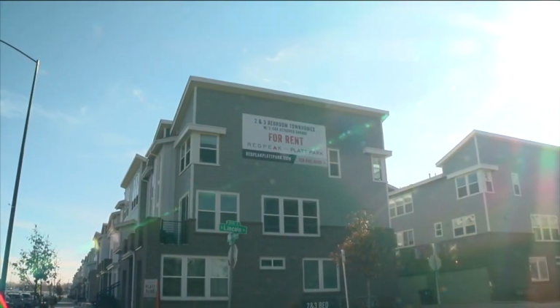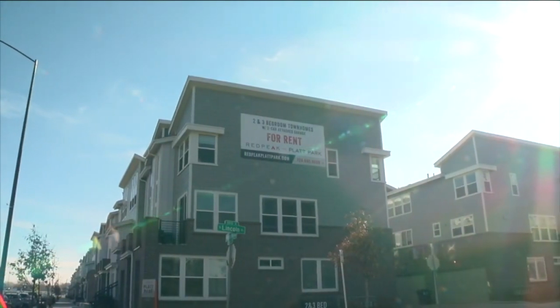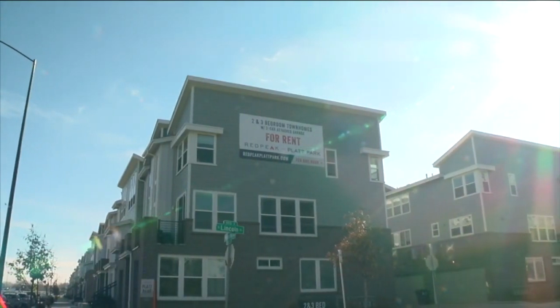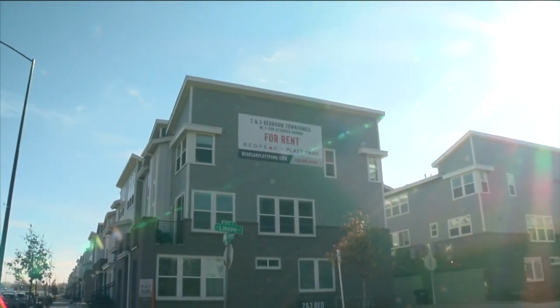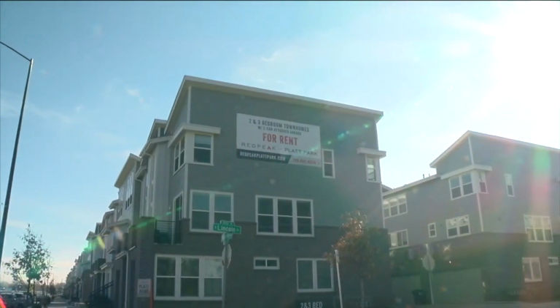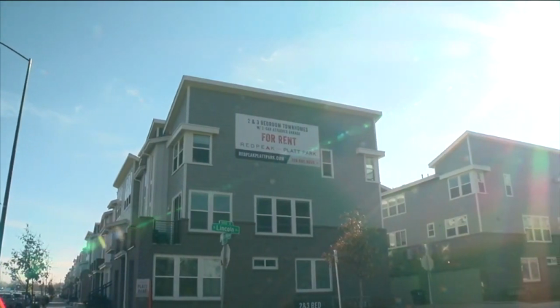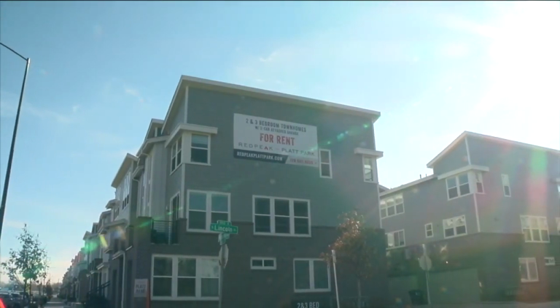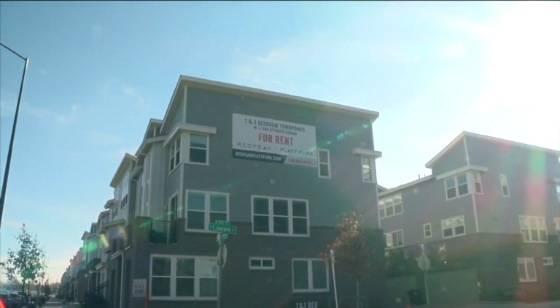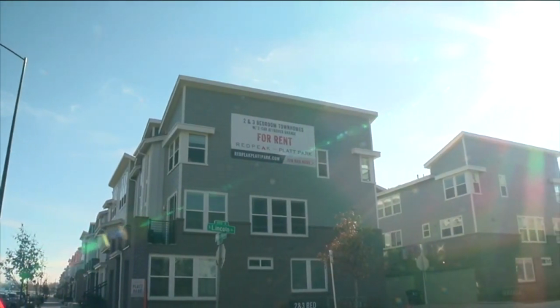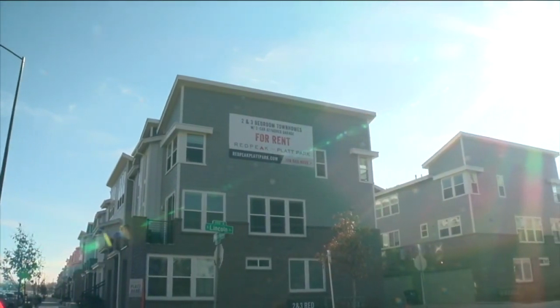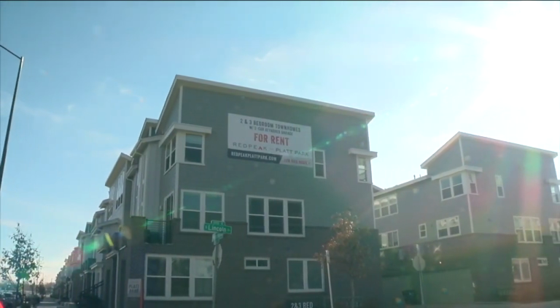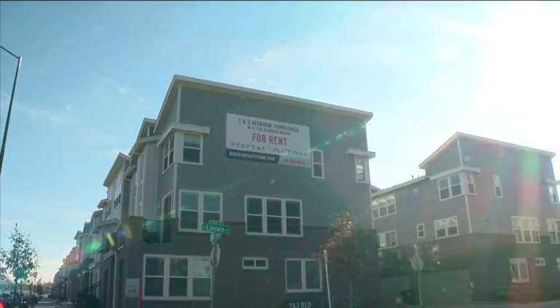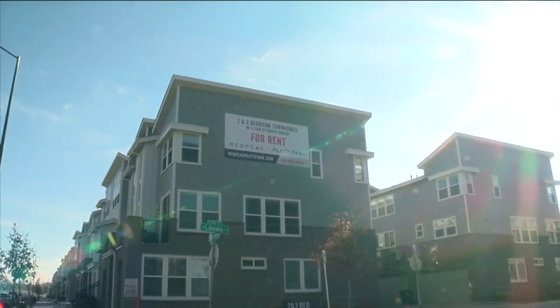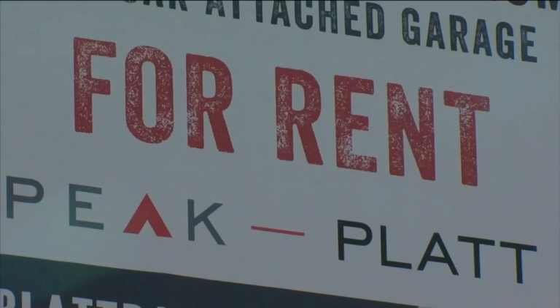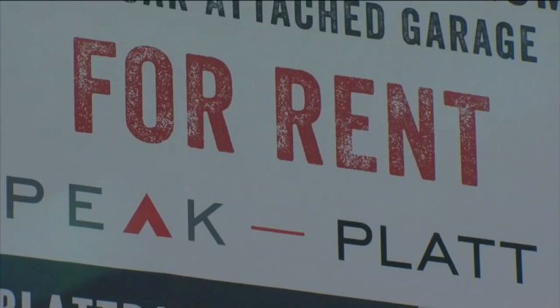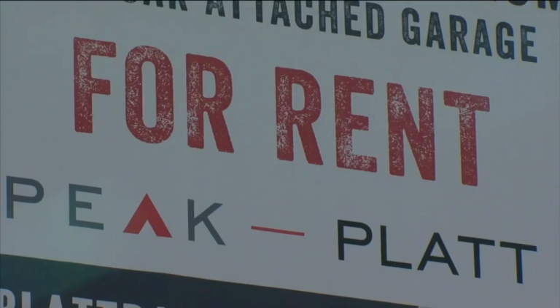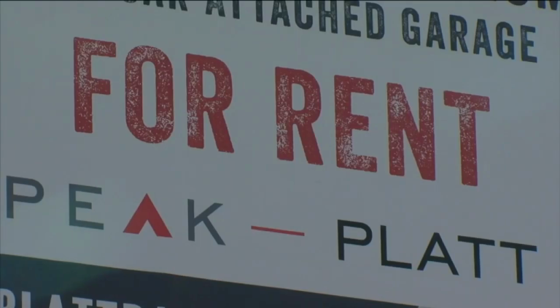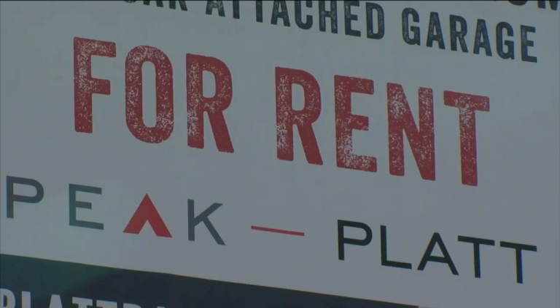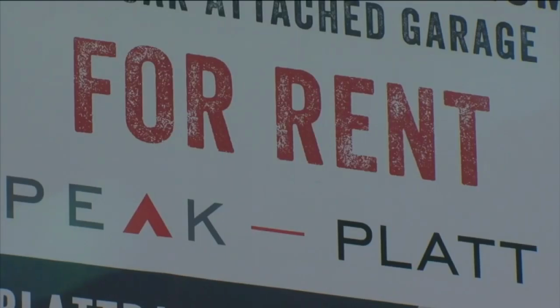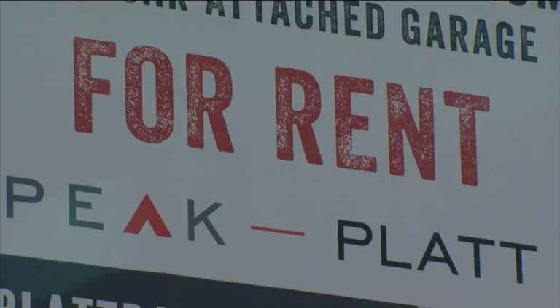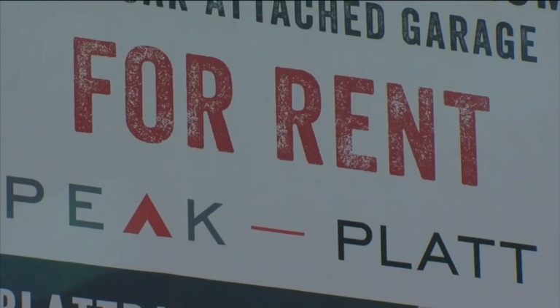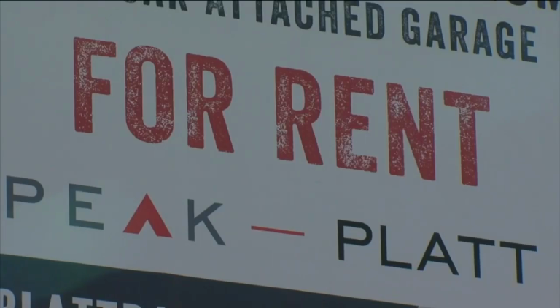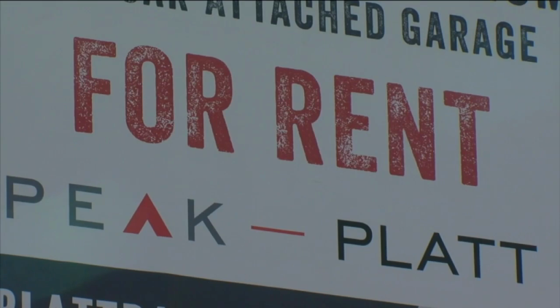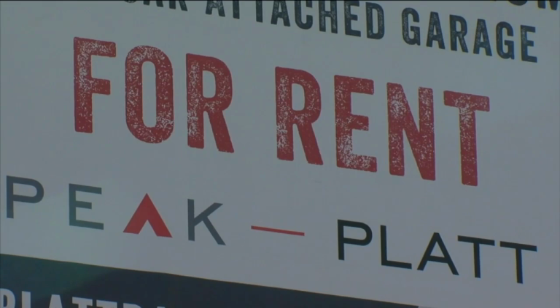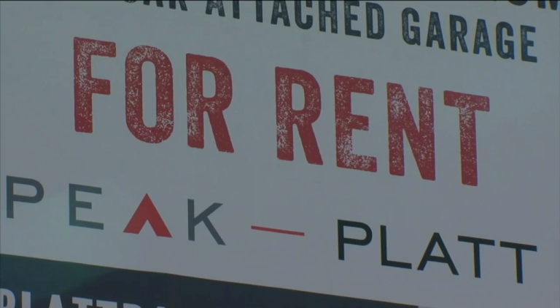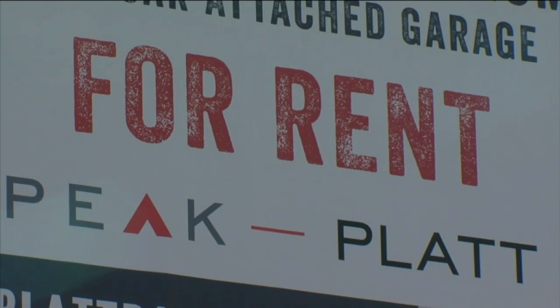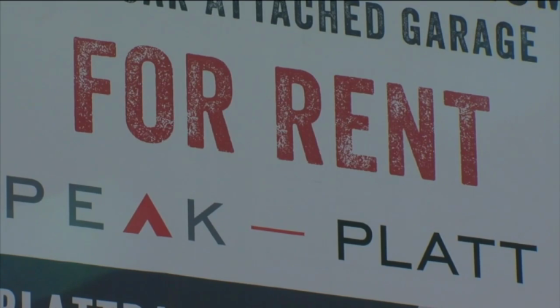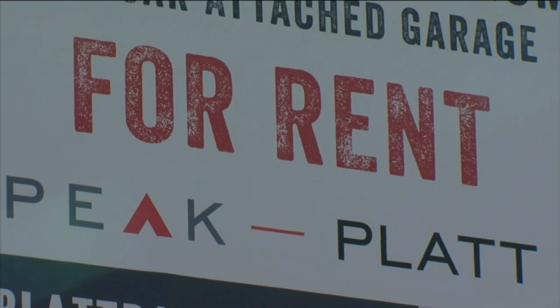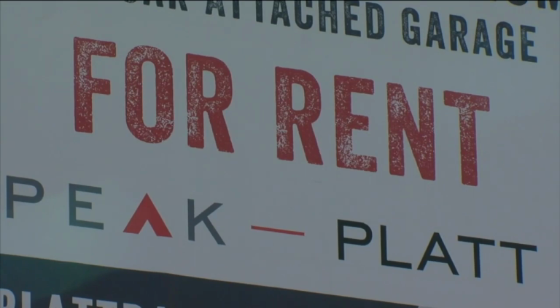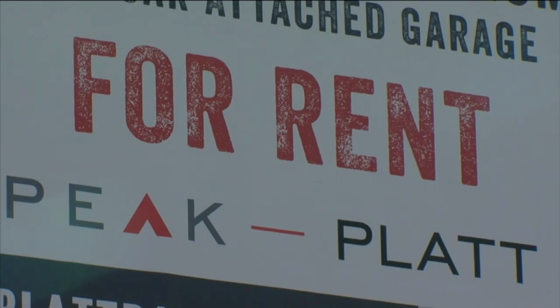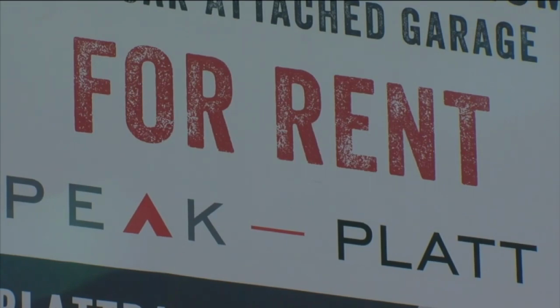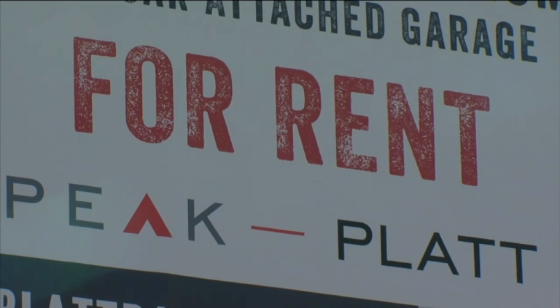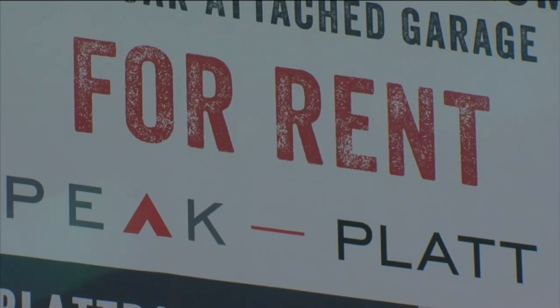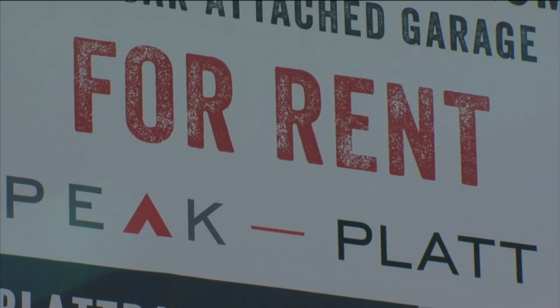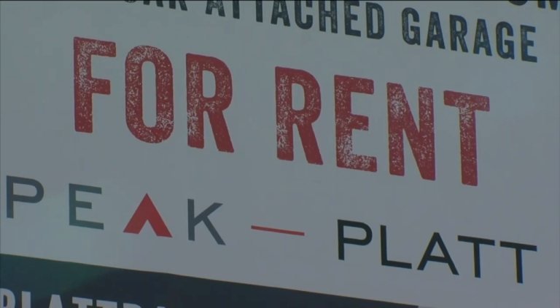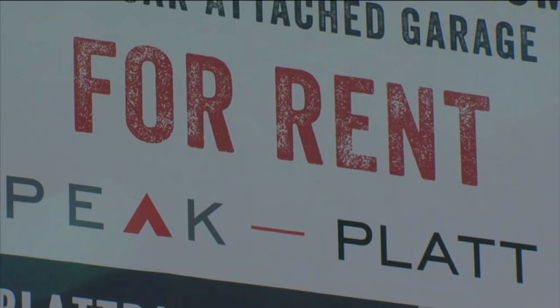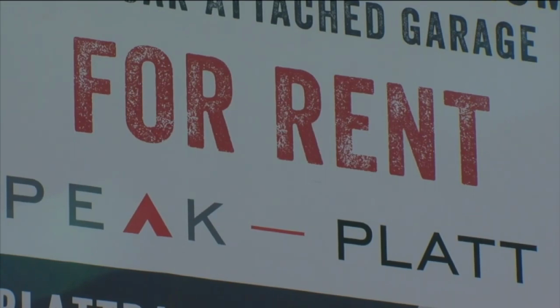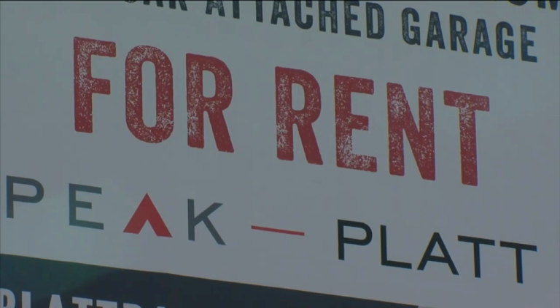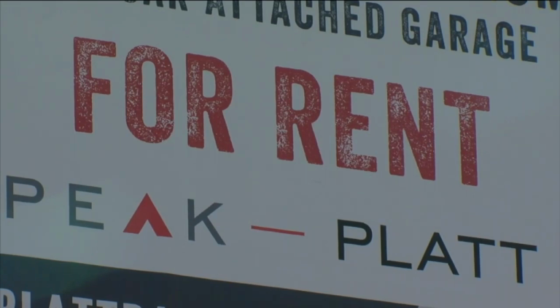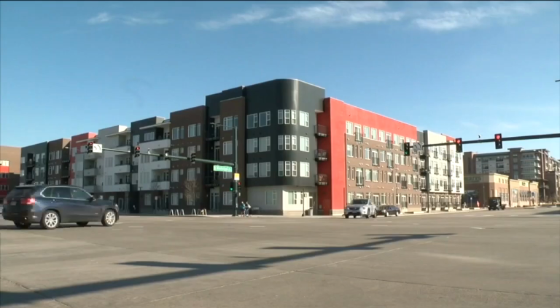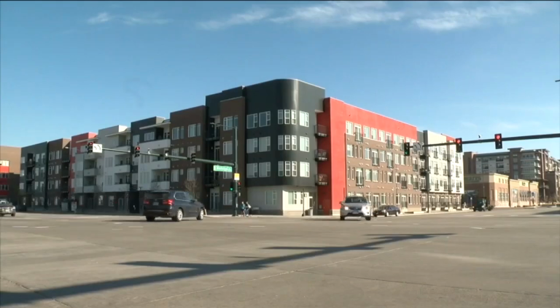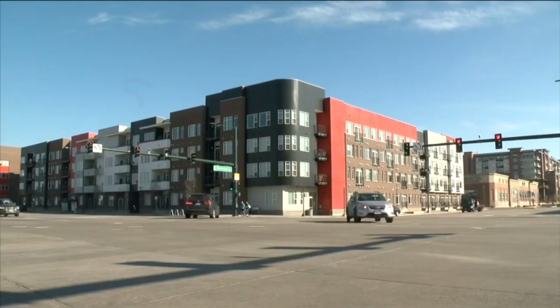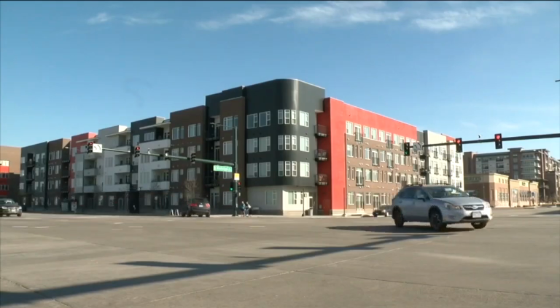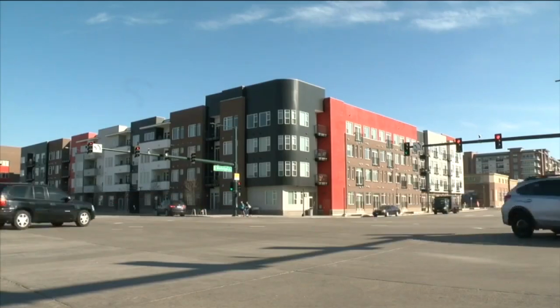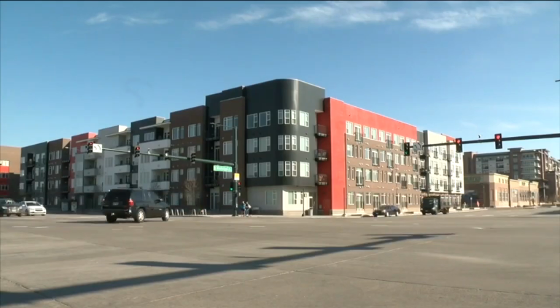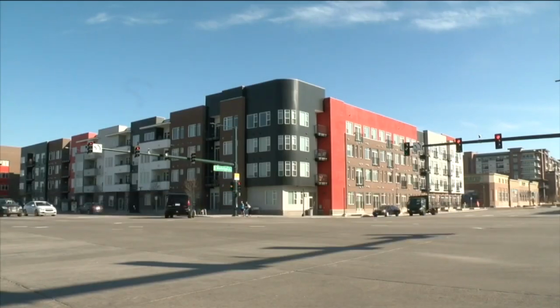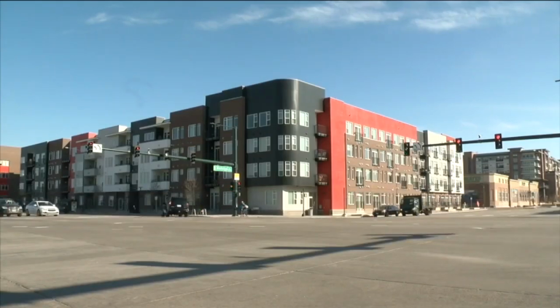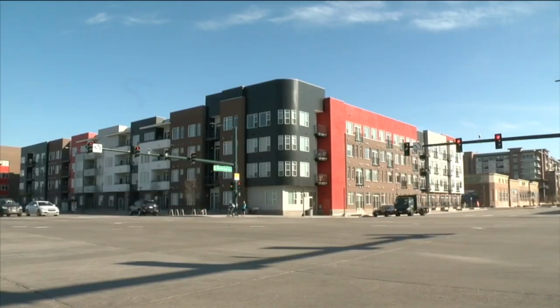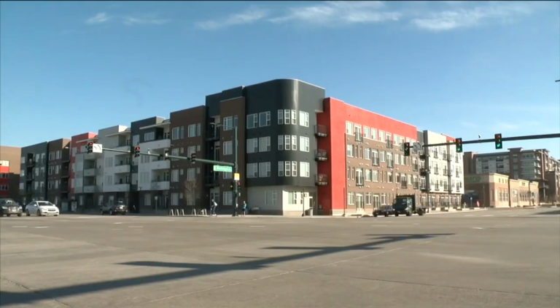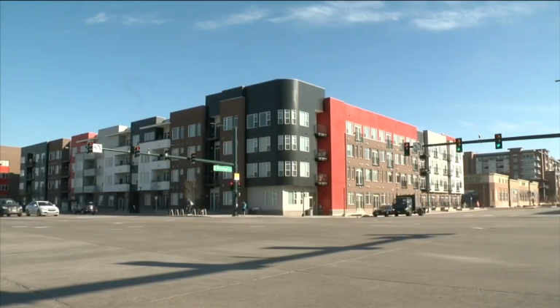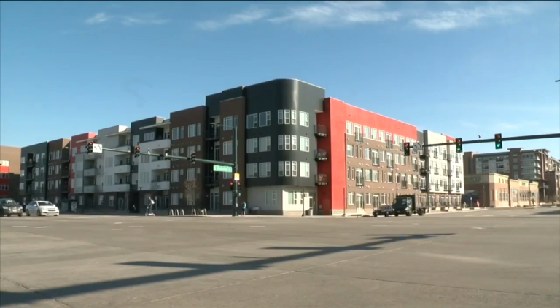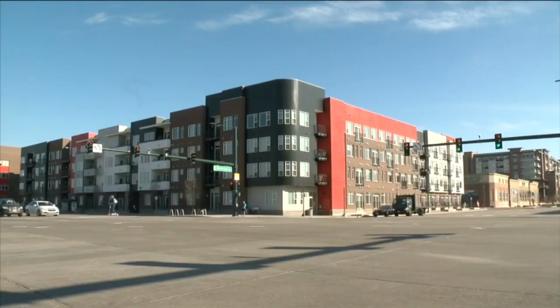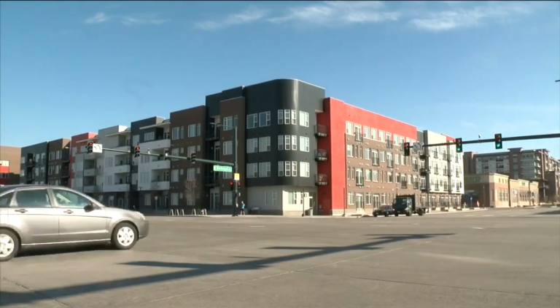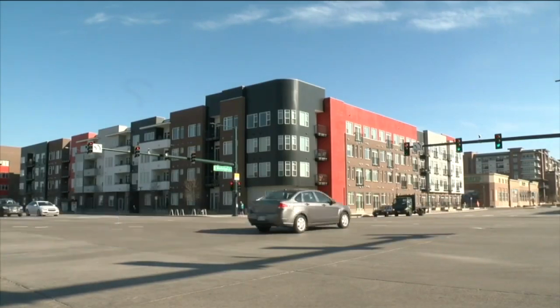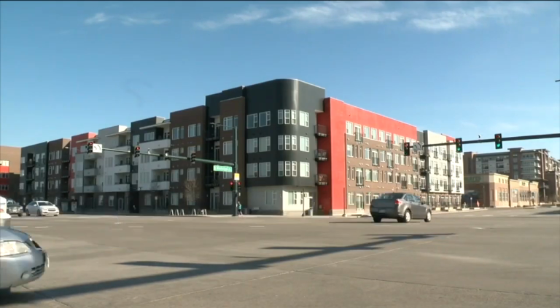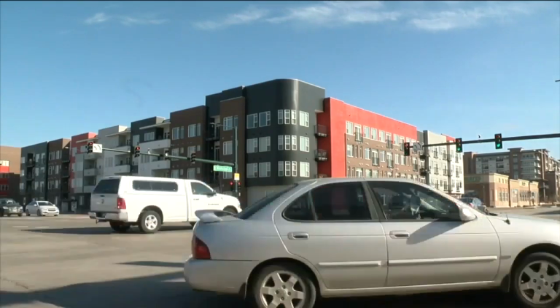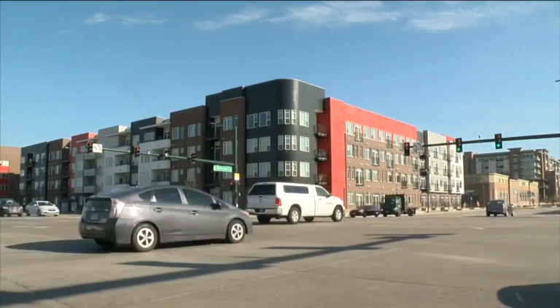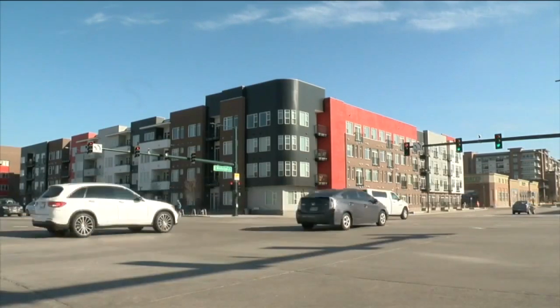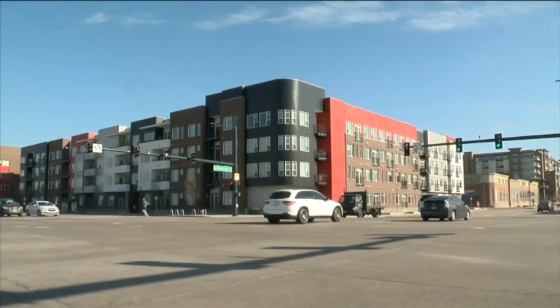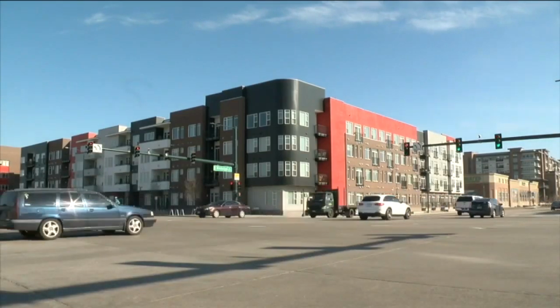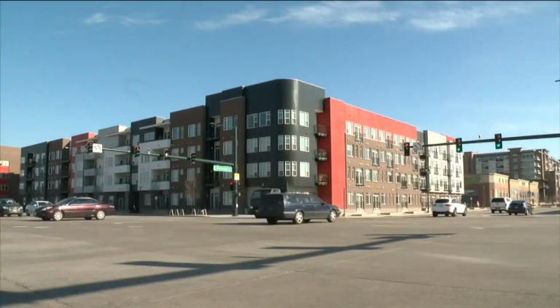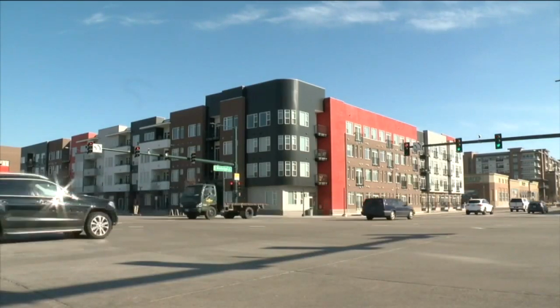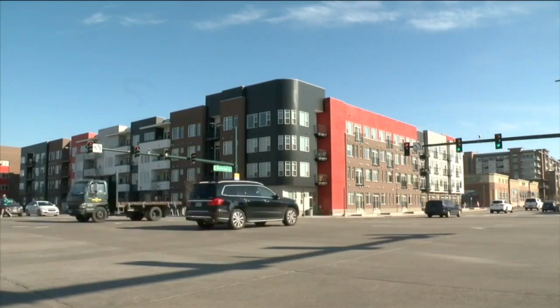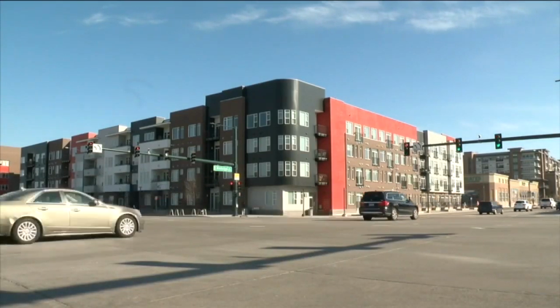Carberry said typically we see rent prices go up in the summer, a more desirable time to move, and come down in the winter, and that trend continued this year, but the pandemic did cause some changes.